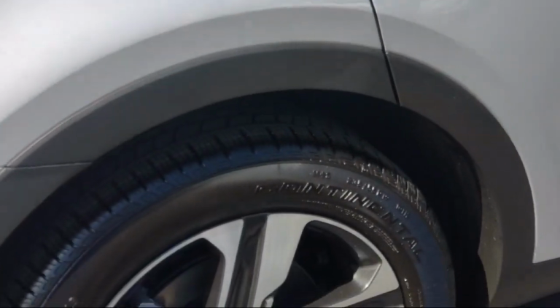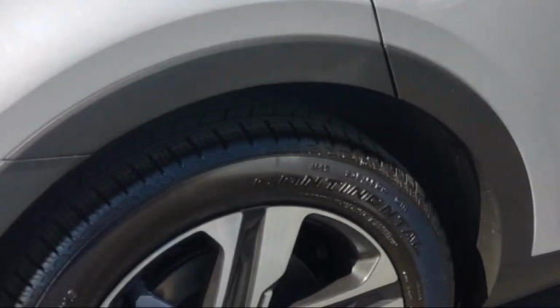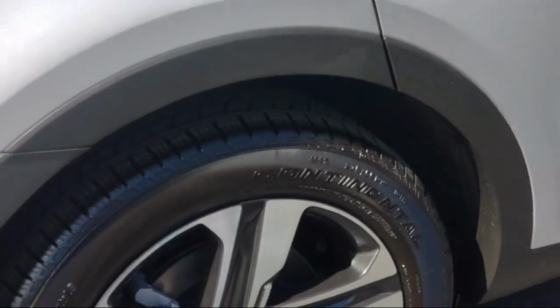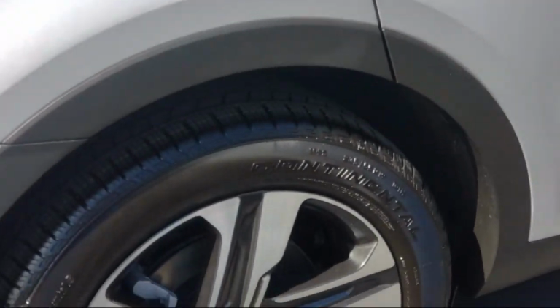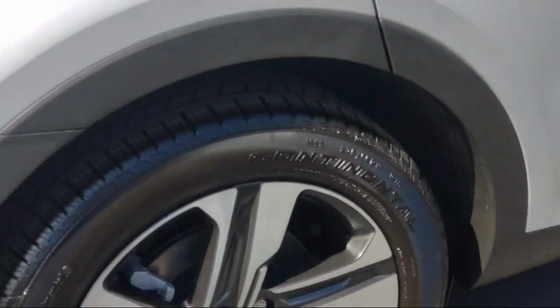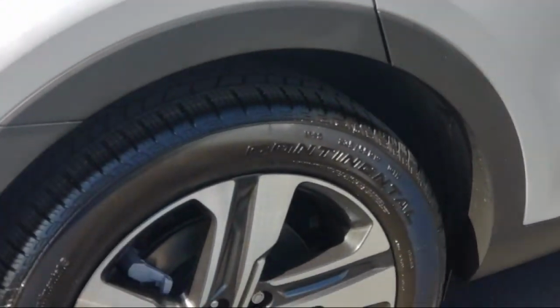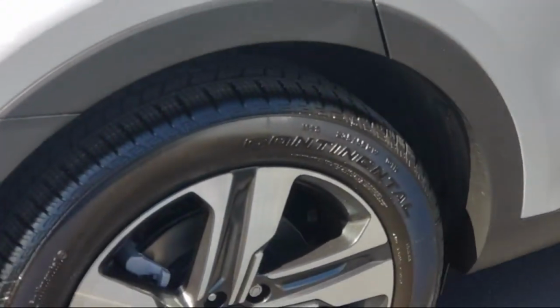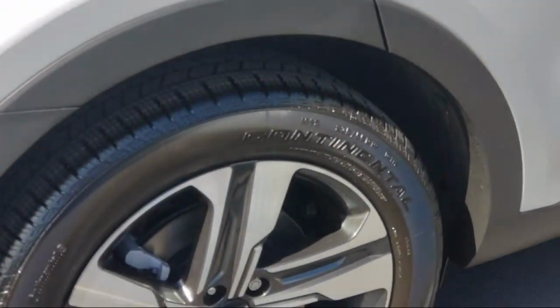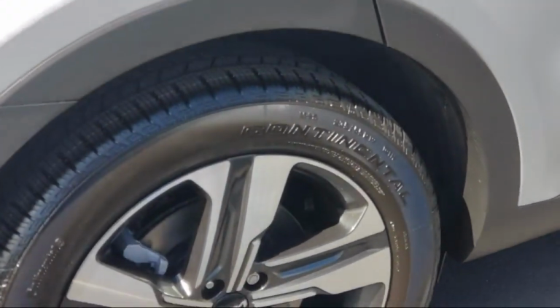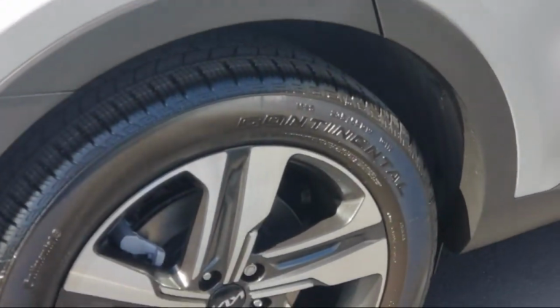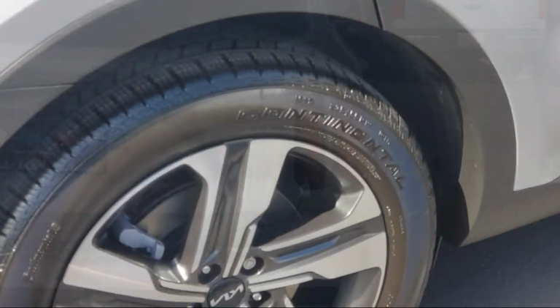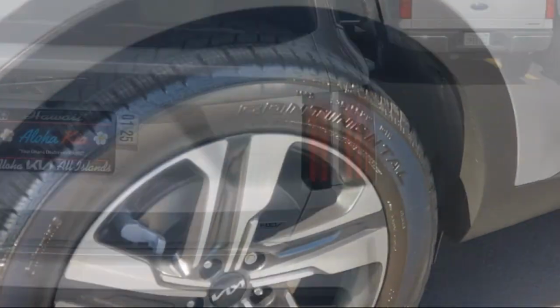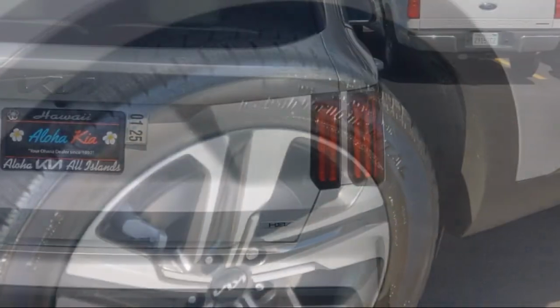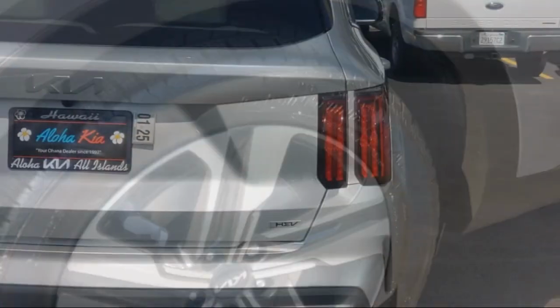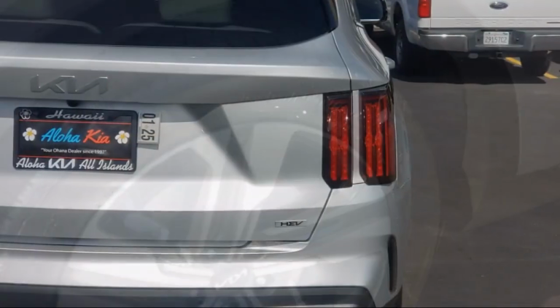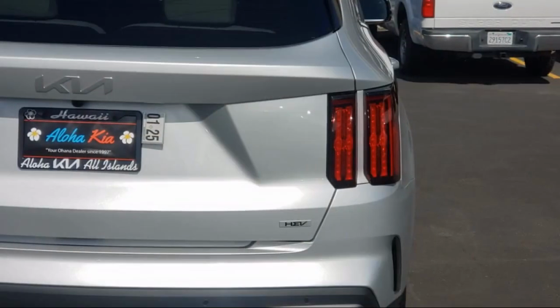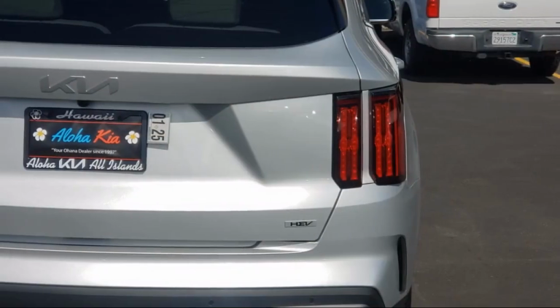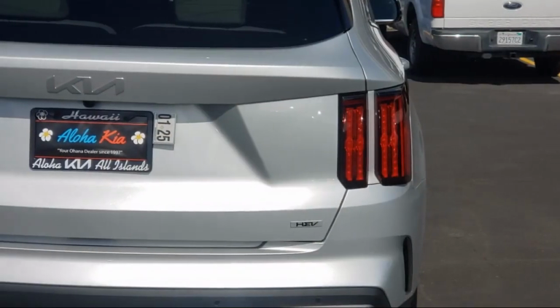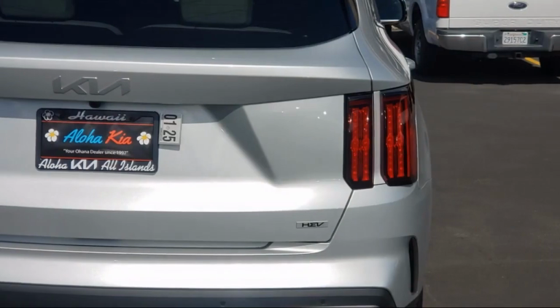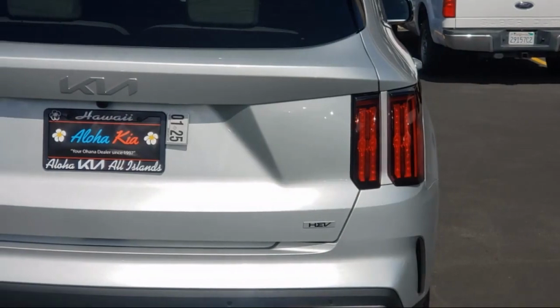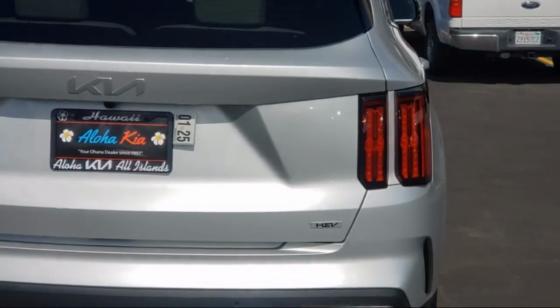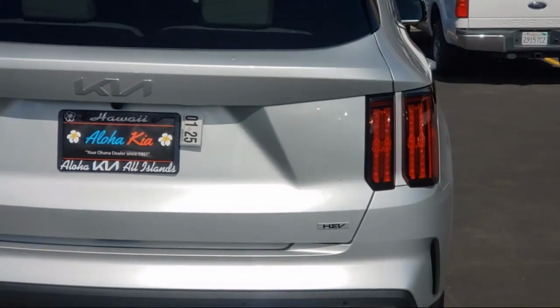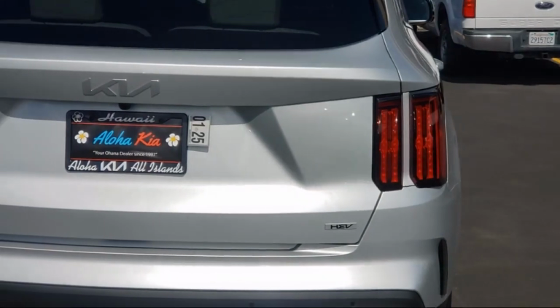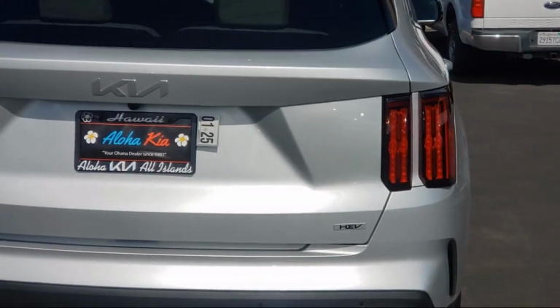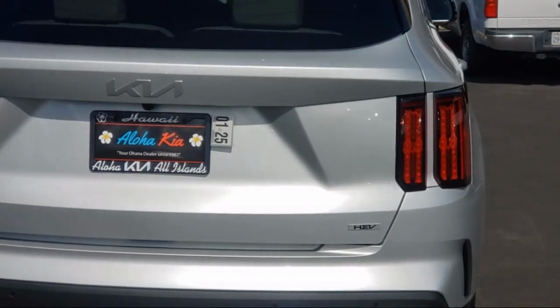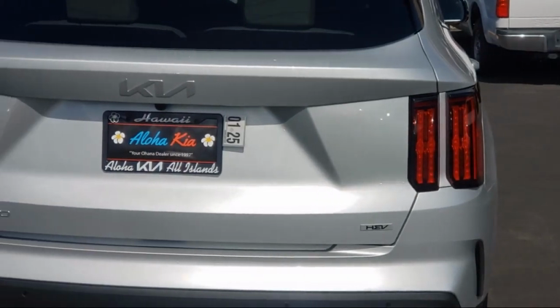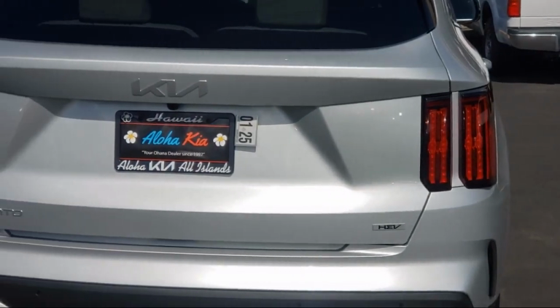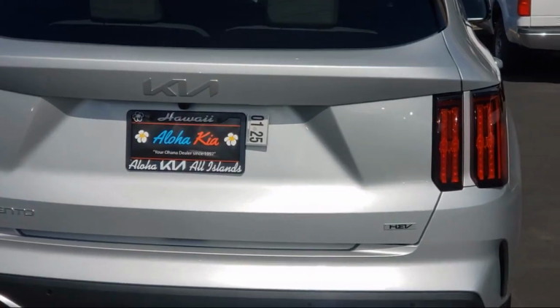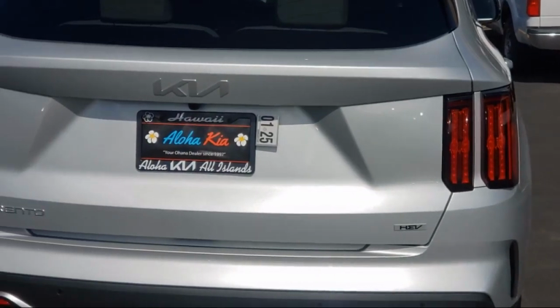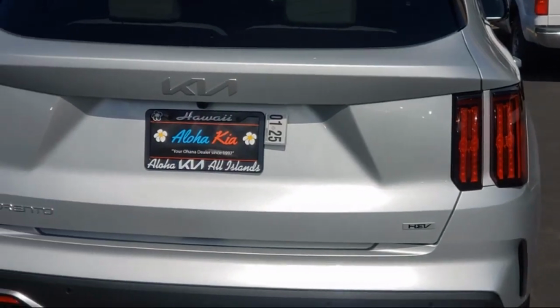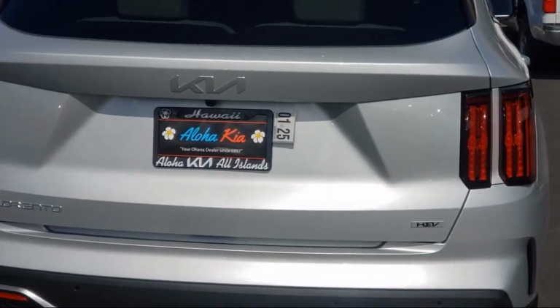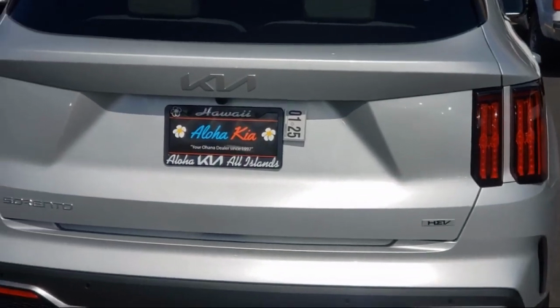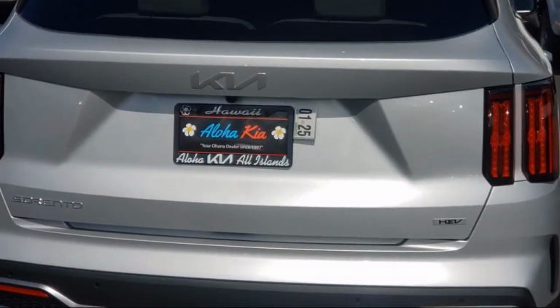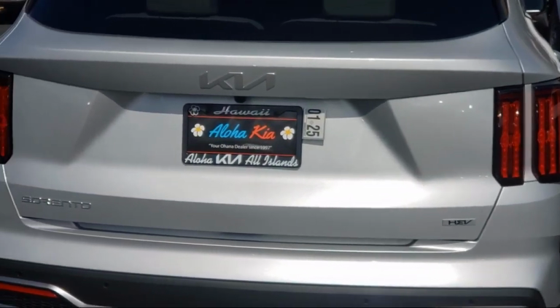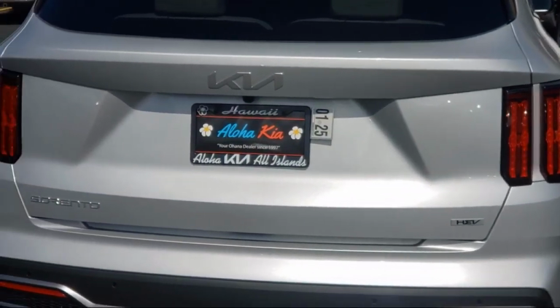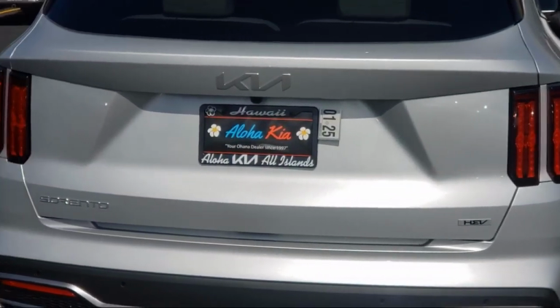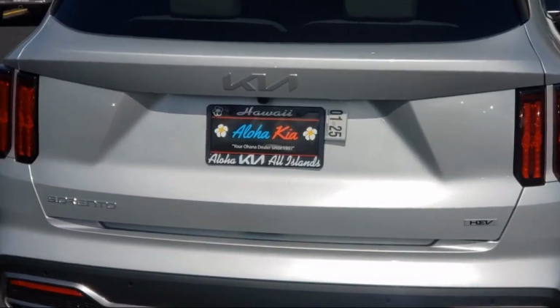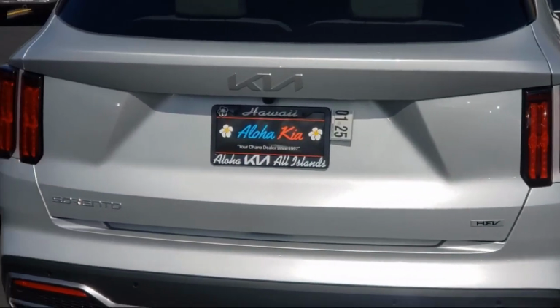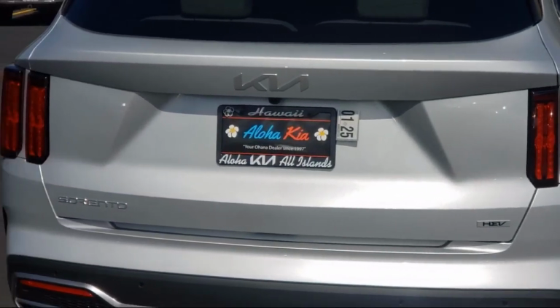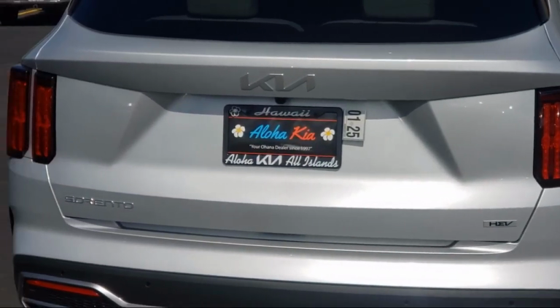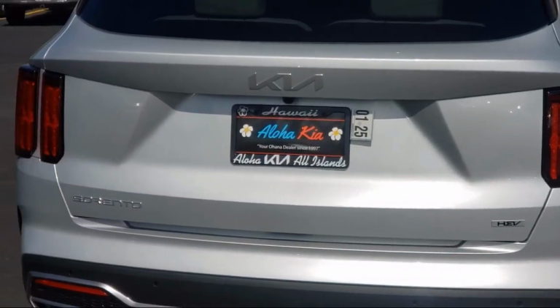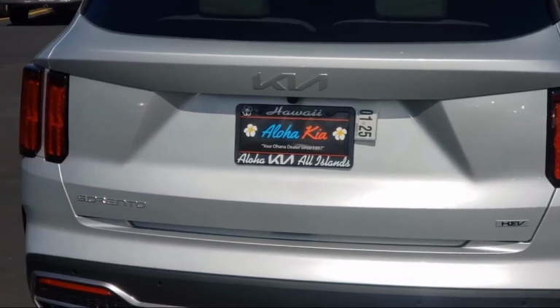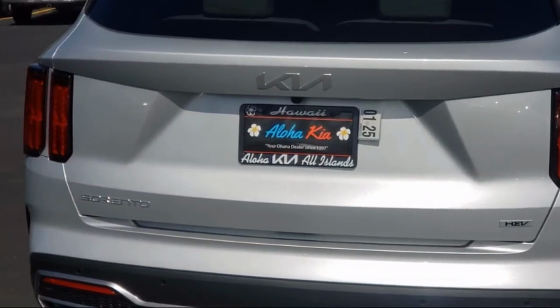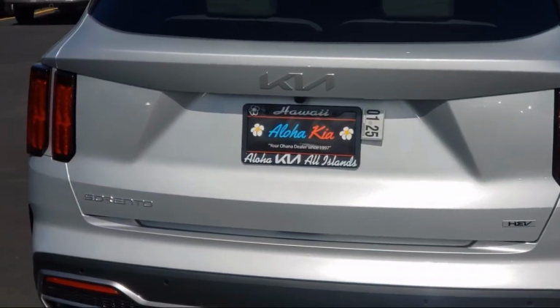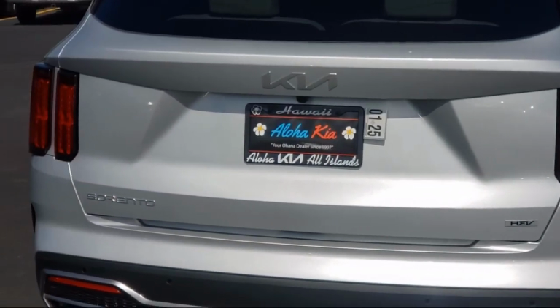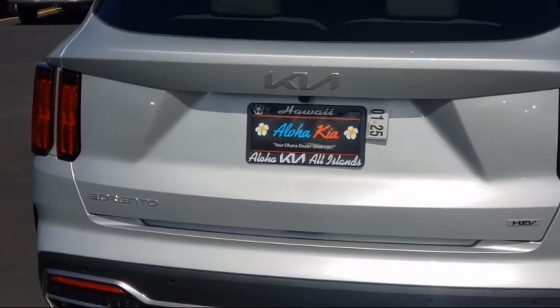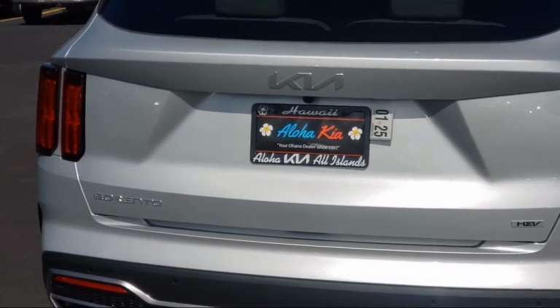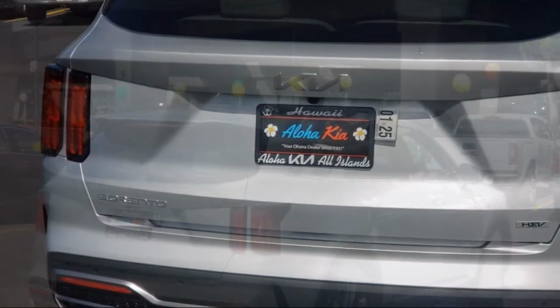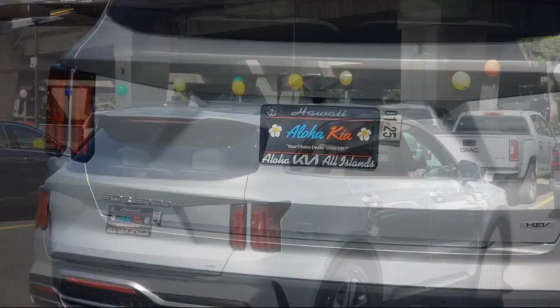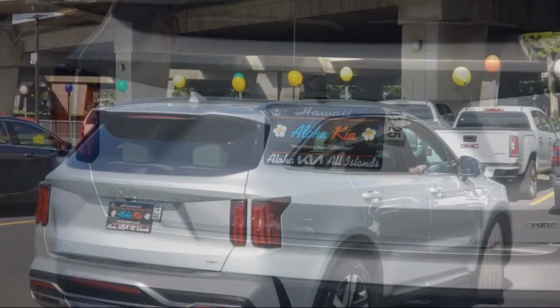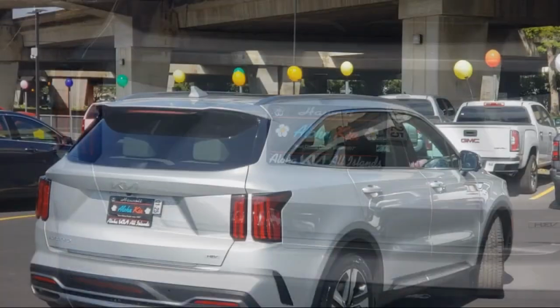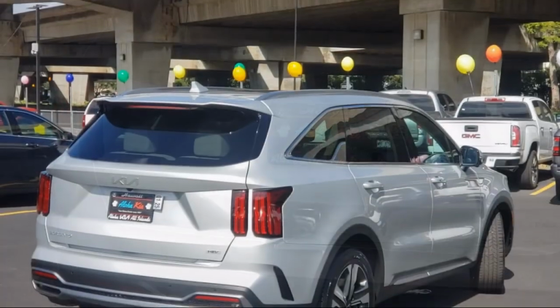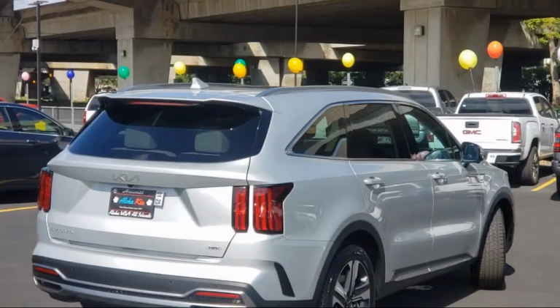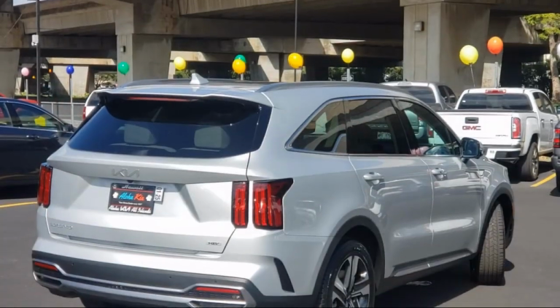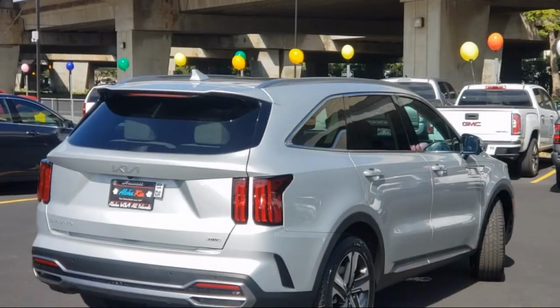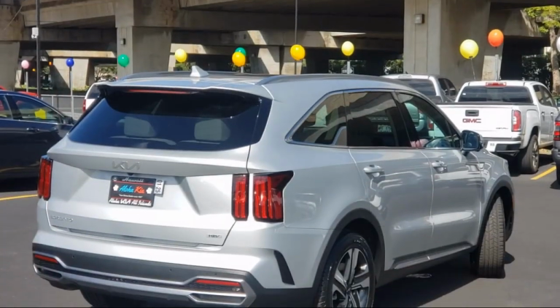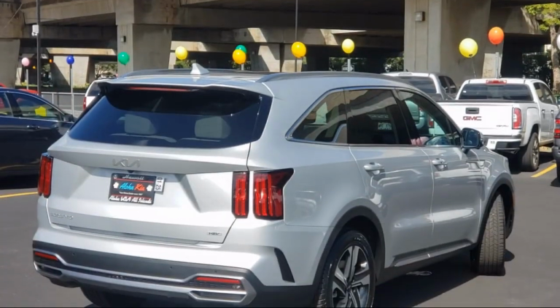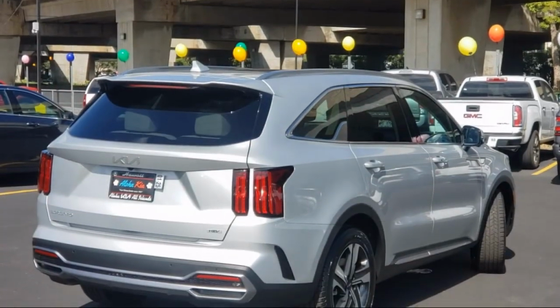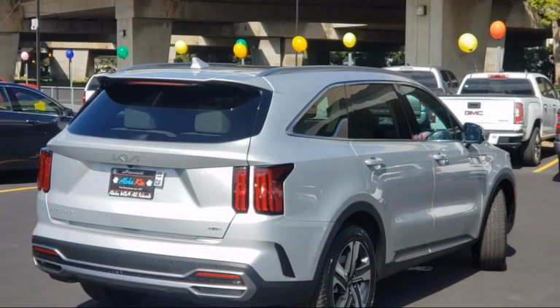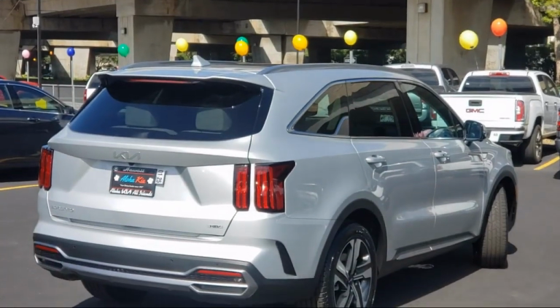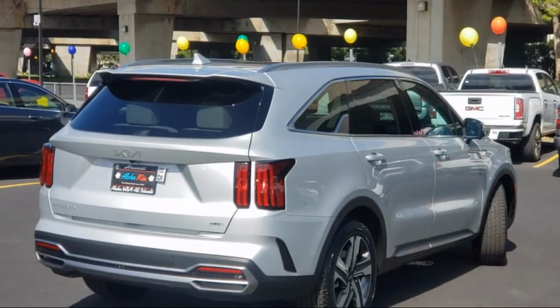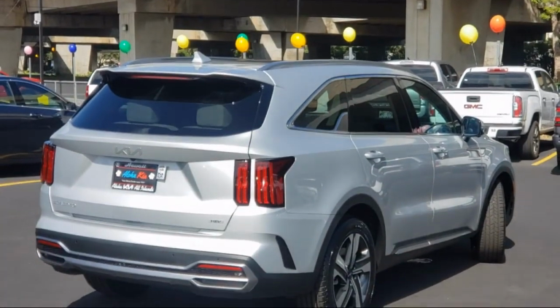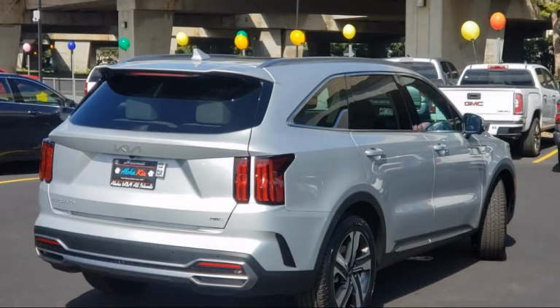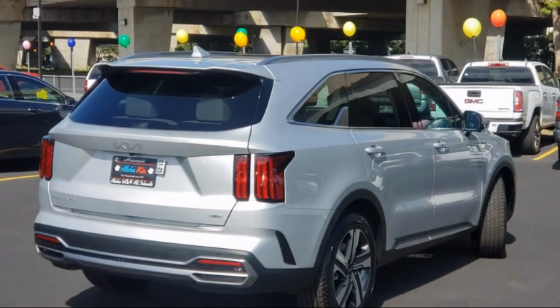Ventilated front seats, heated front seats, keyless entry, and Sirius XM satellite radio.